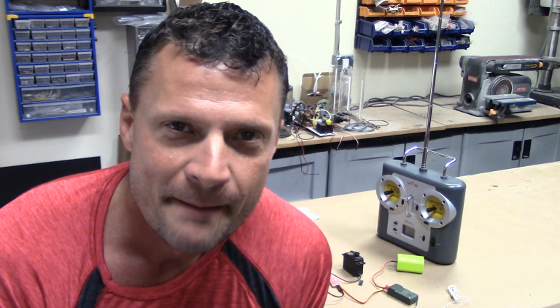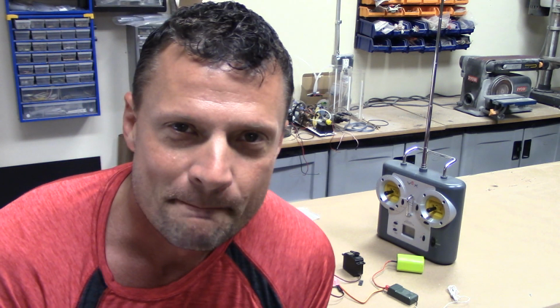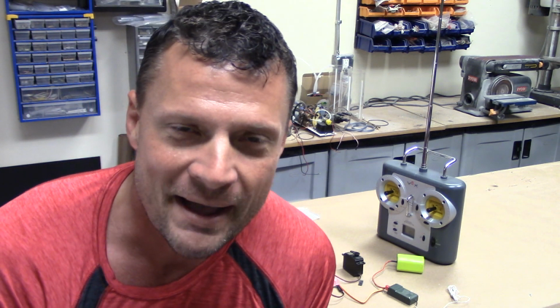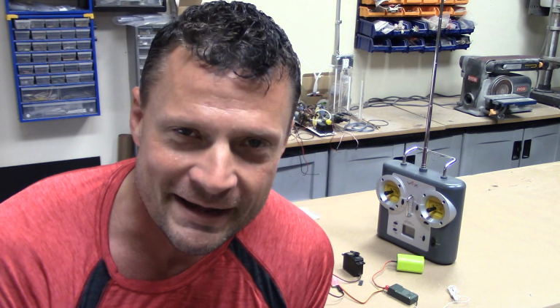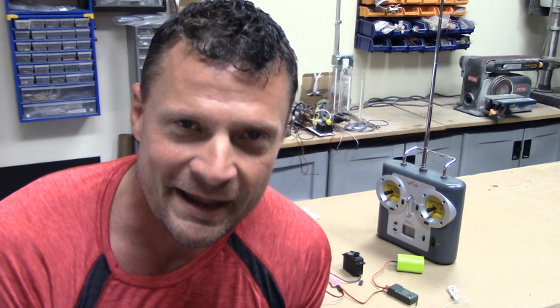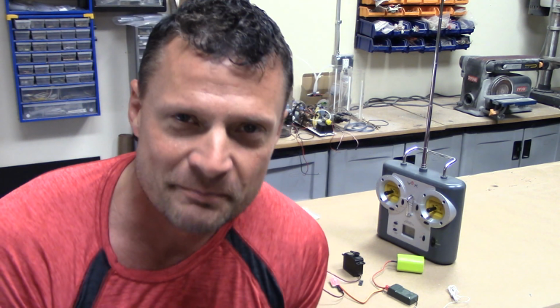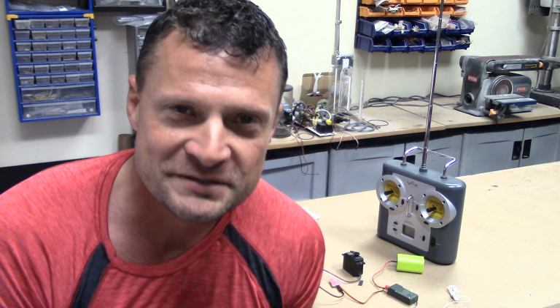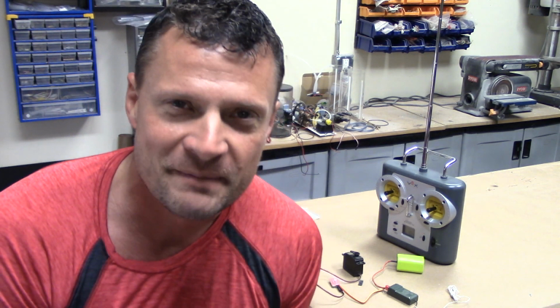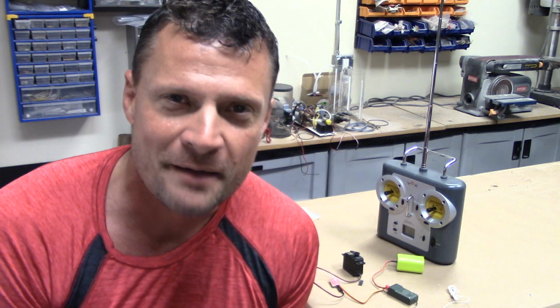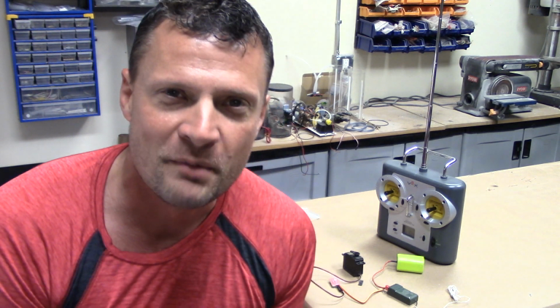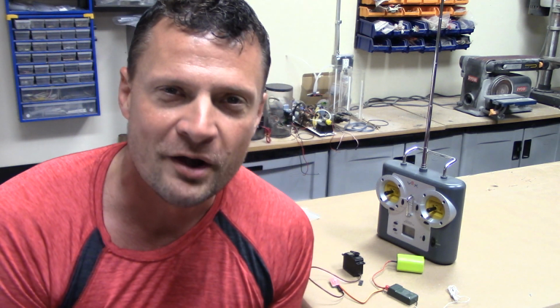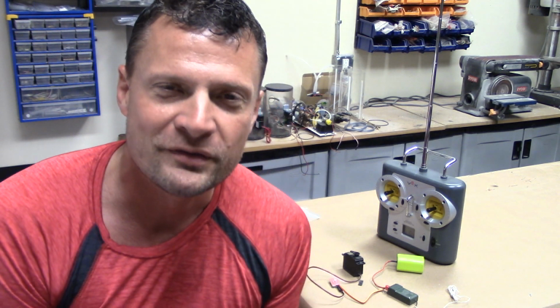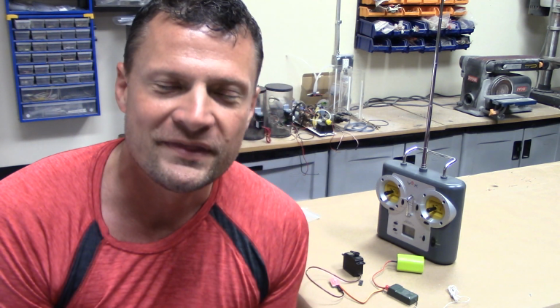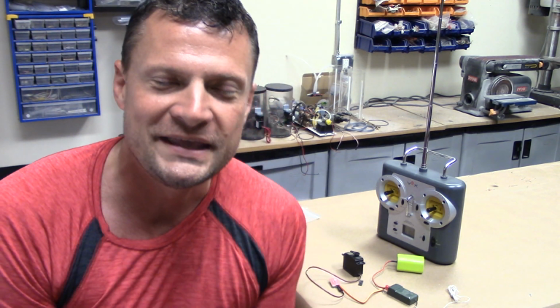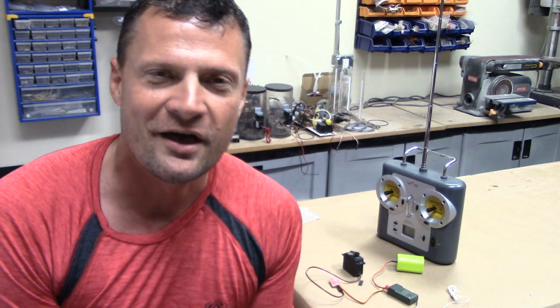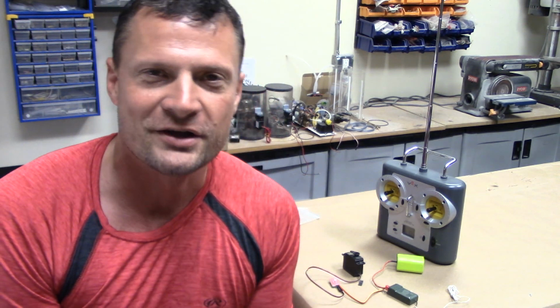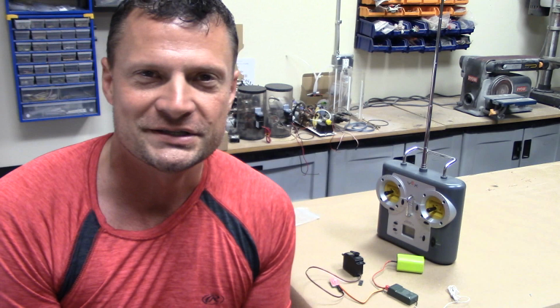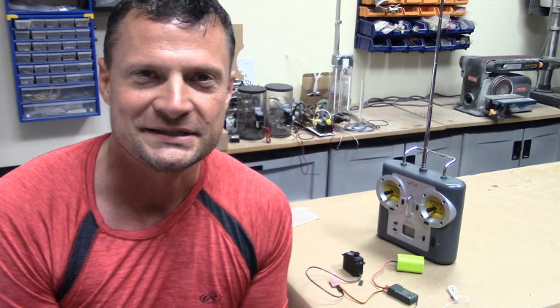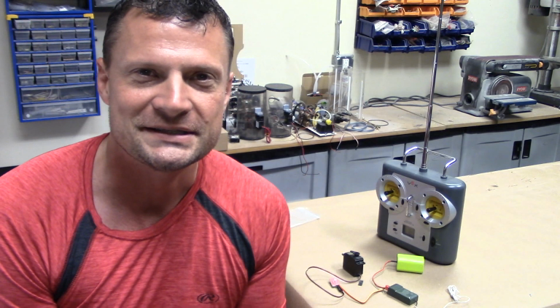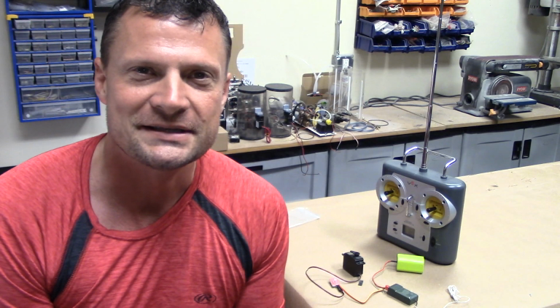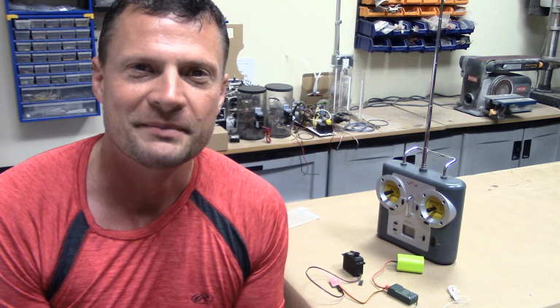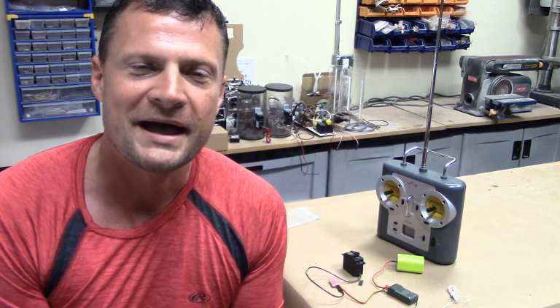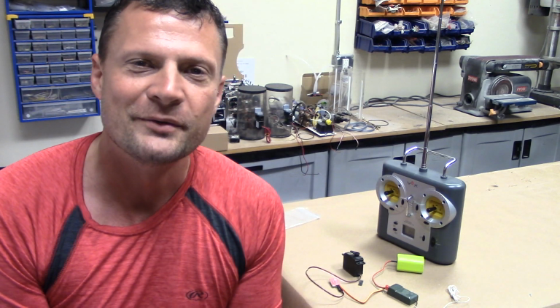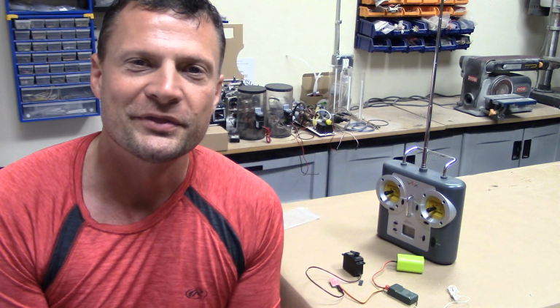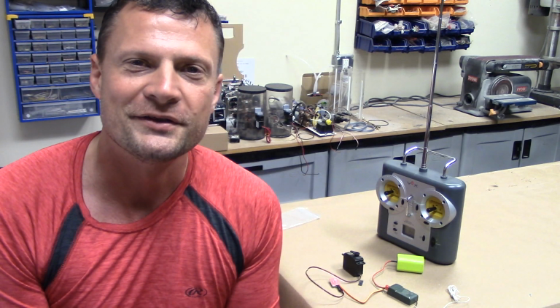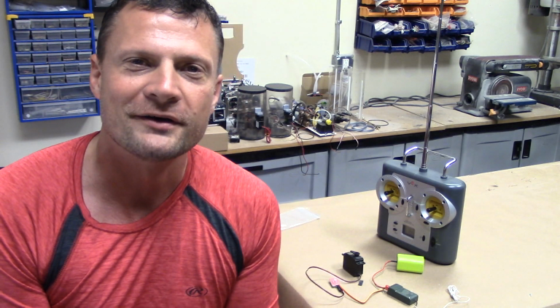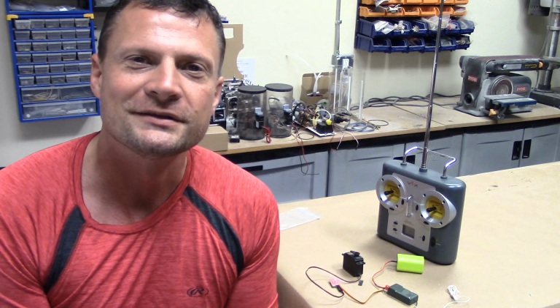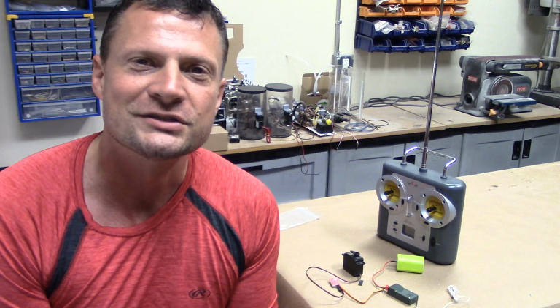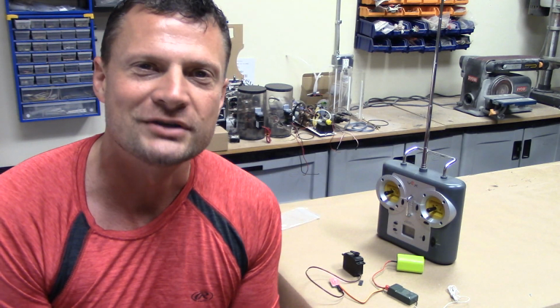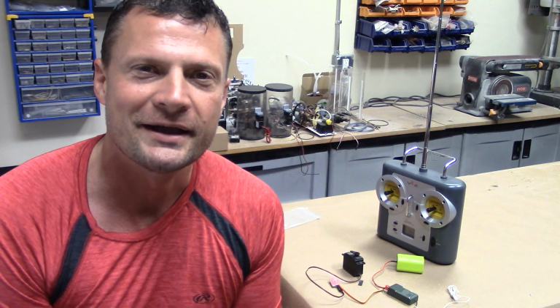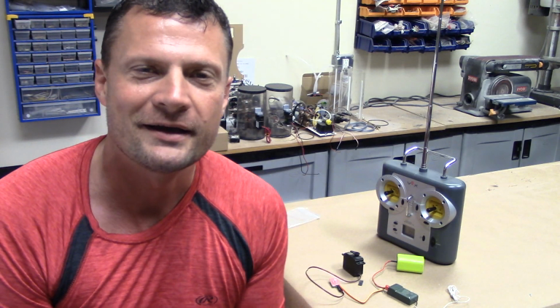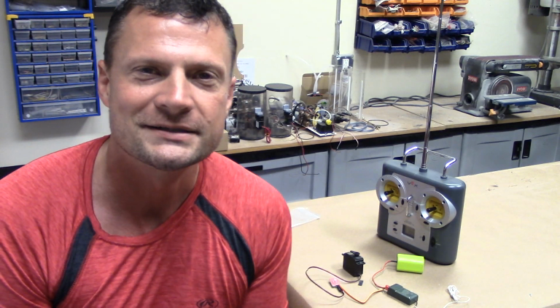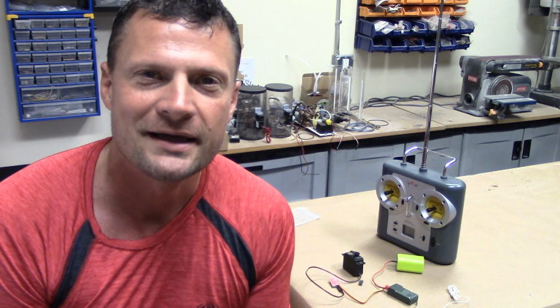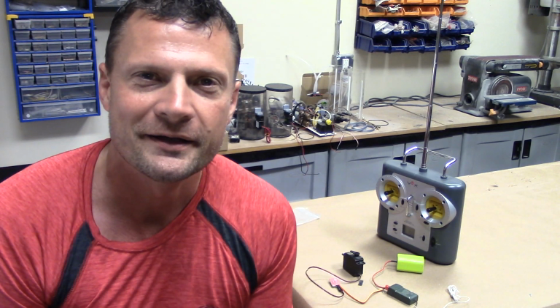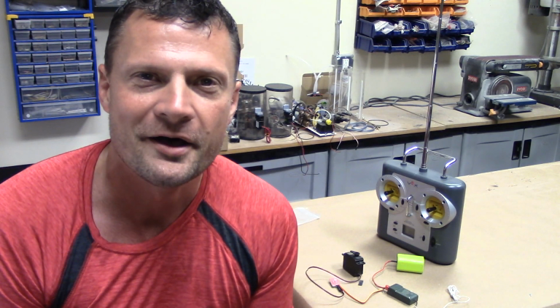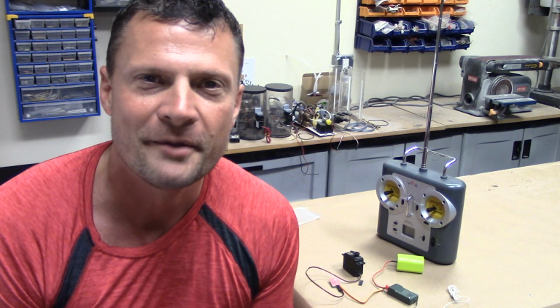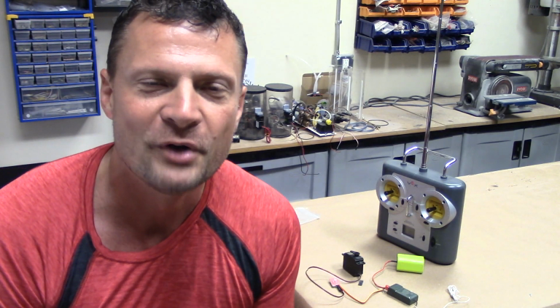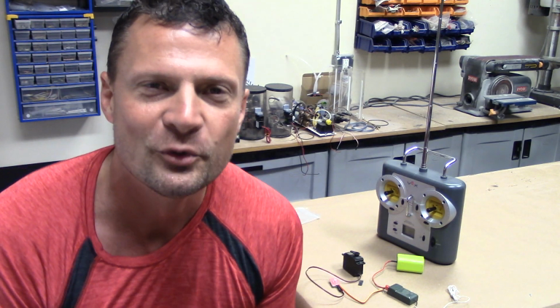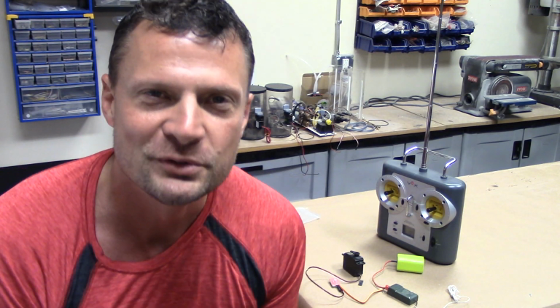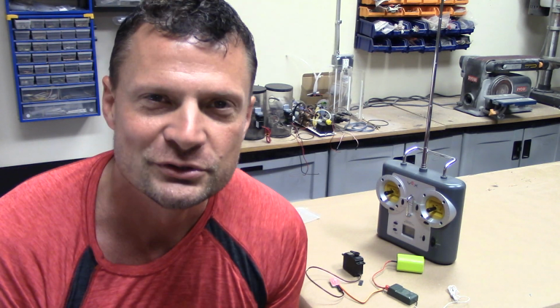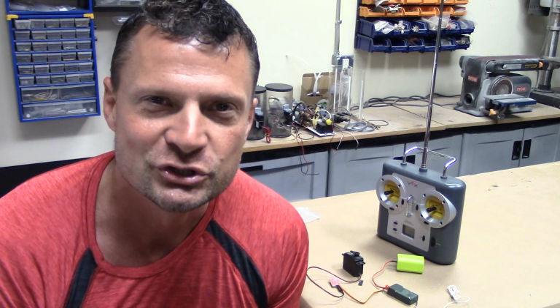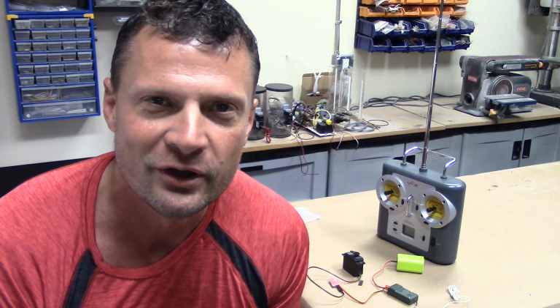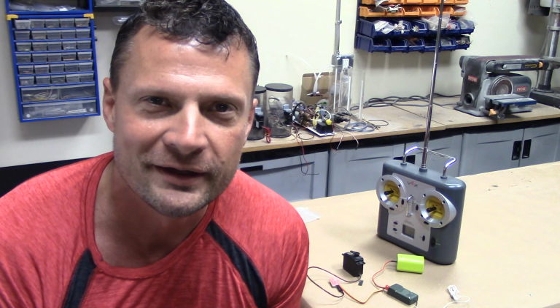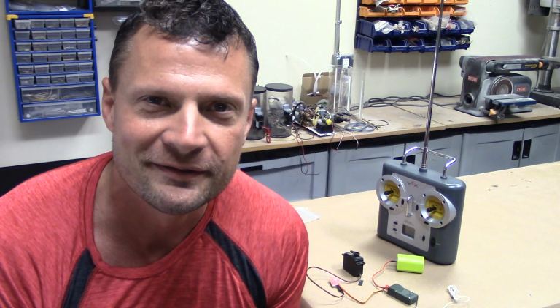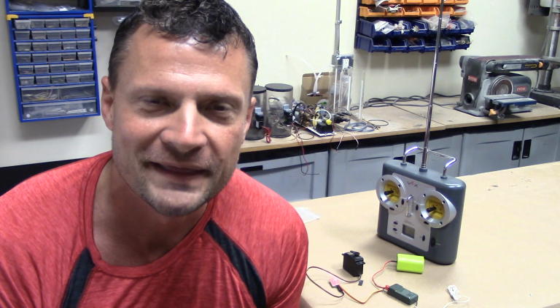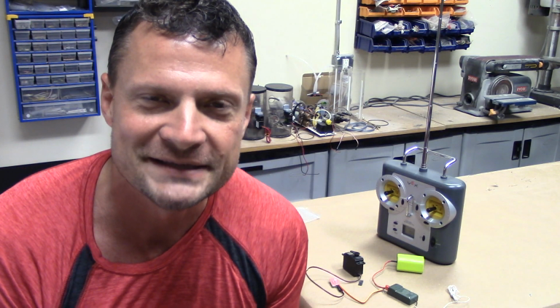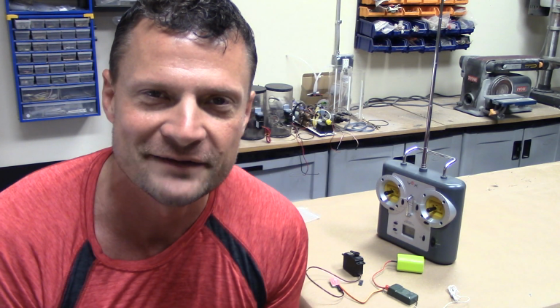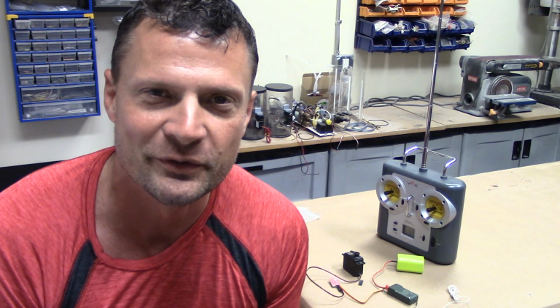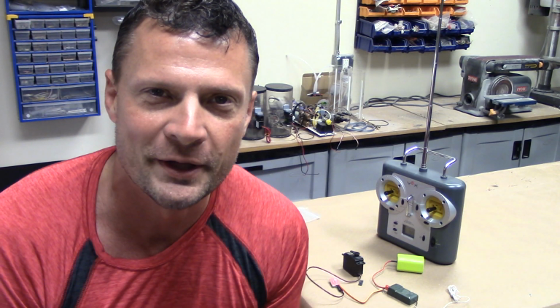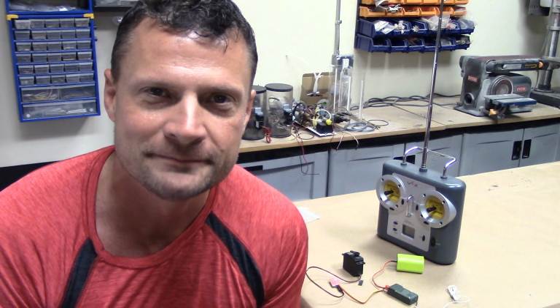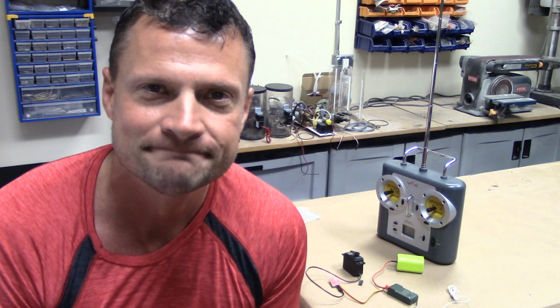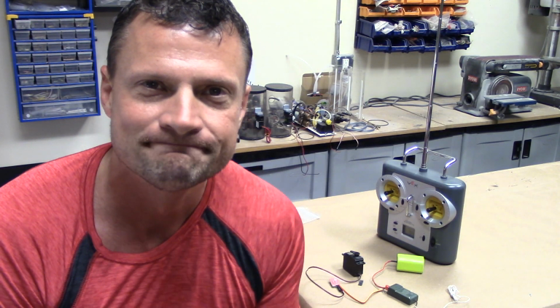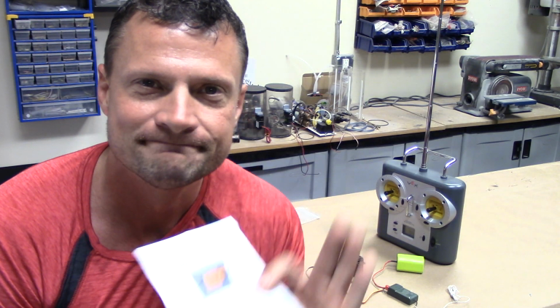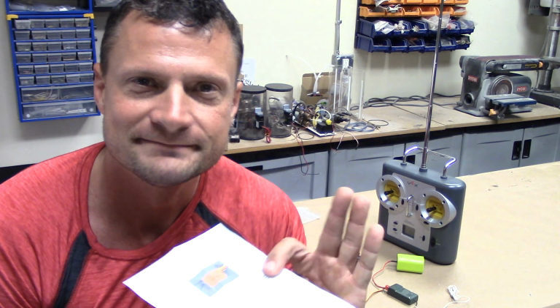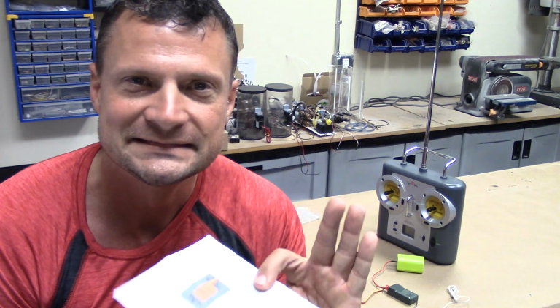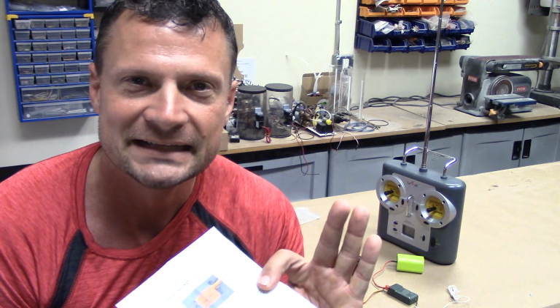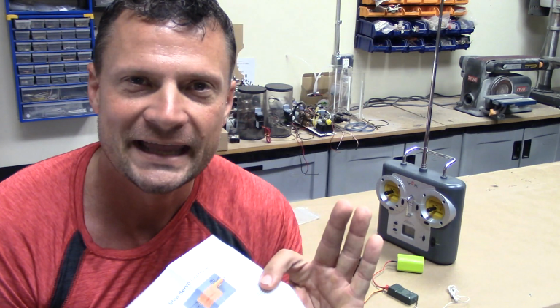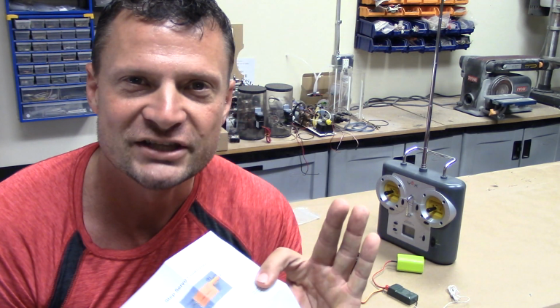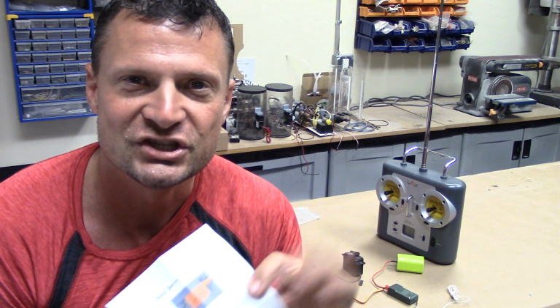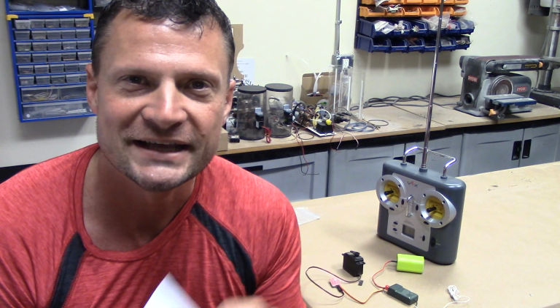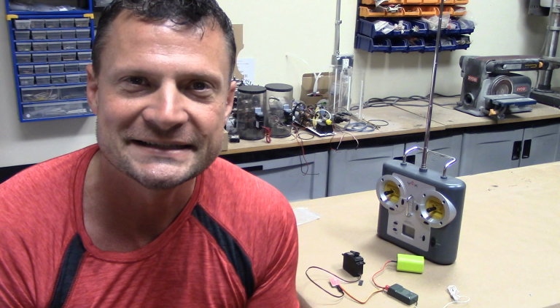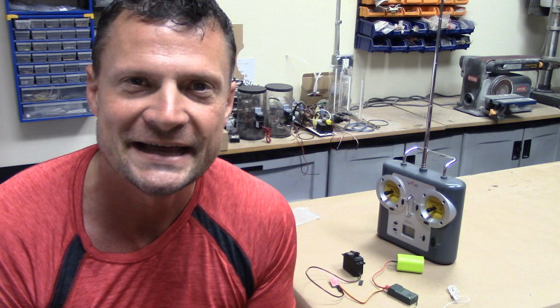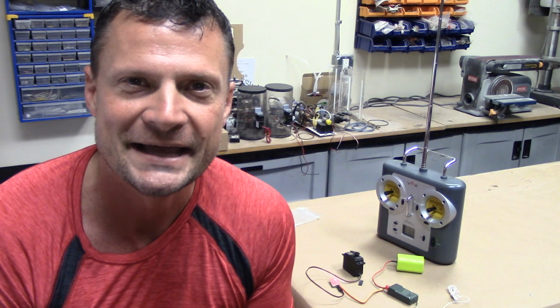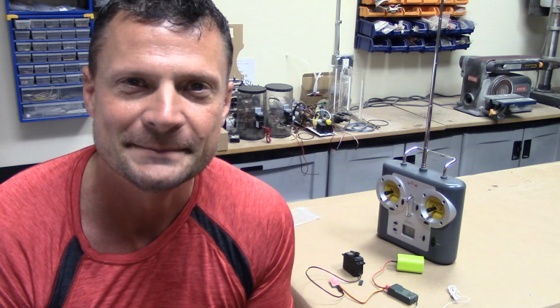My name is Bob Martin, the RC Subguy with NautilusDryDocks.com. Hope you enjoyed. Thanks everyone. Catch you next time.